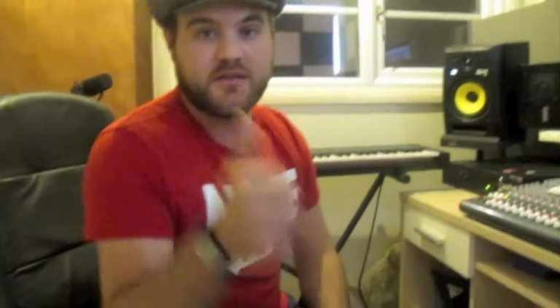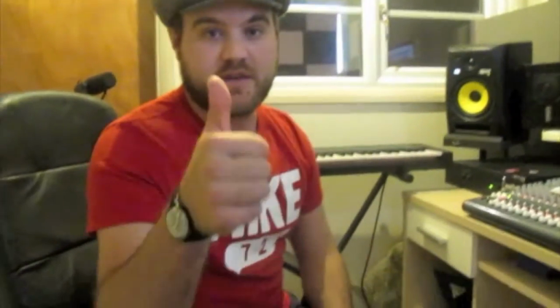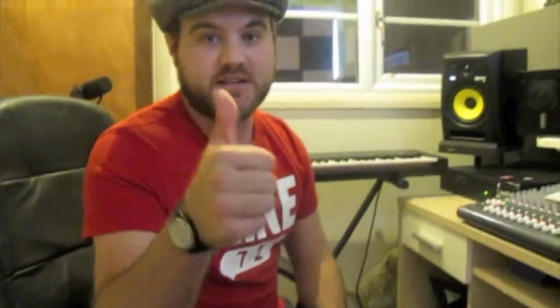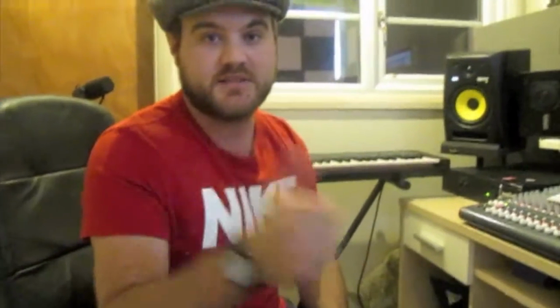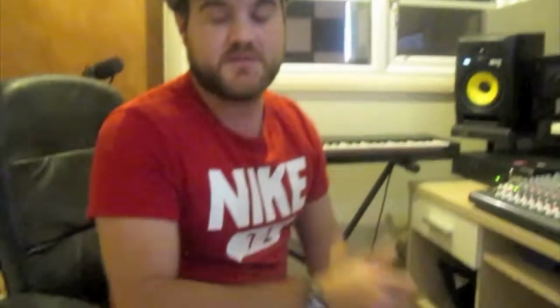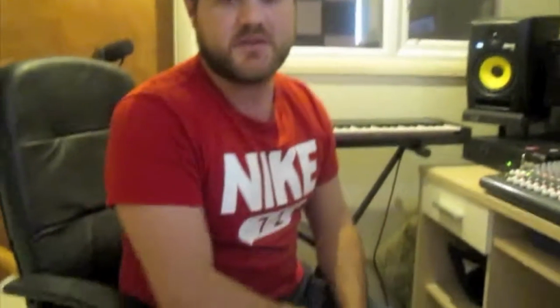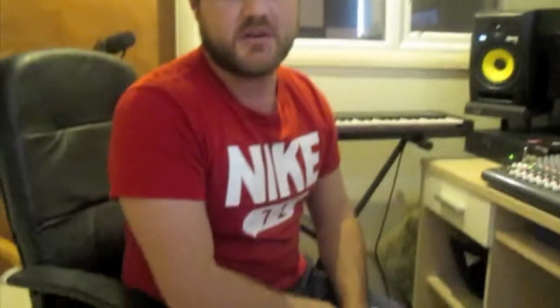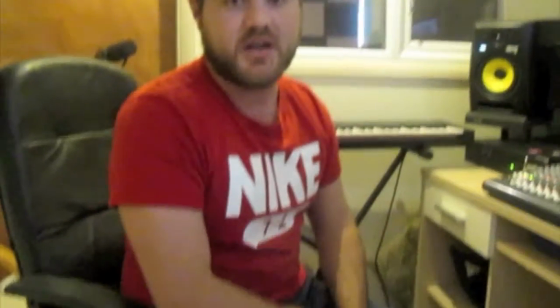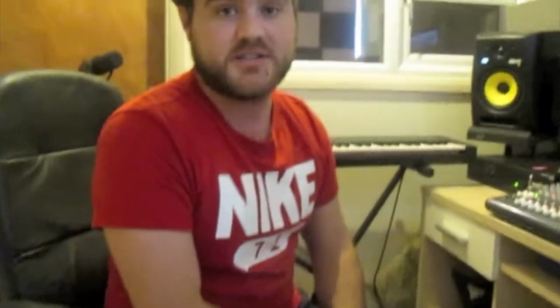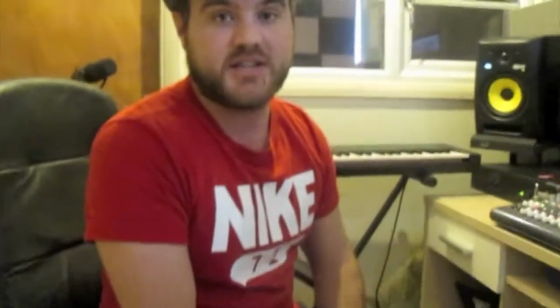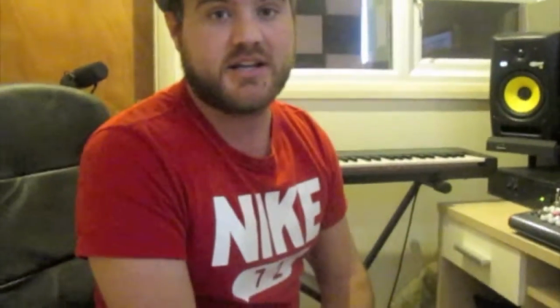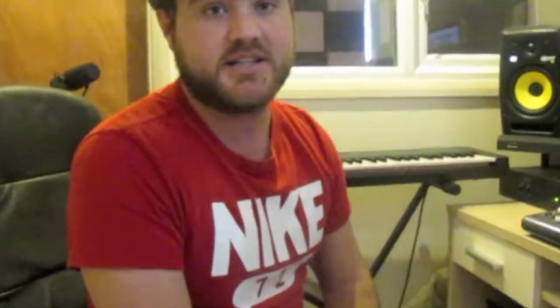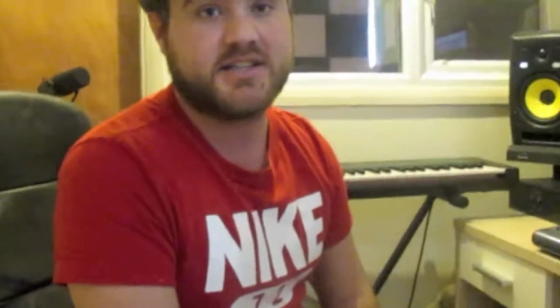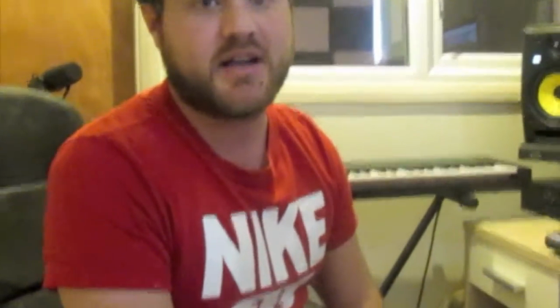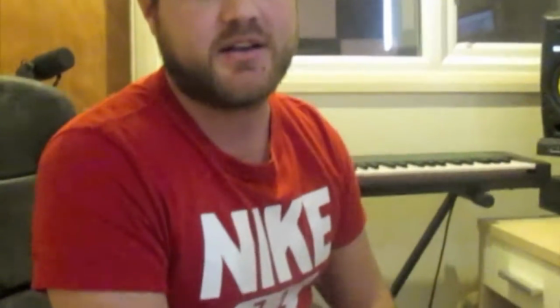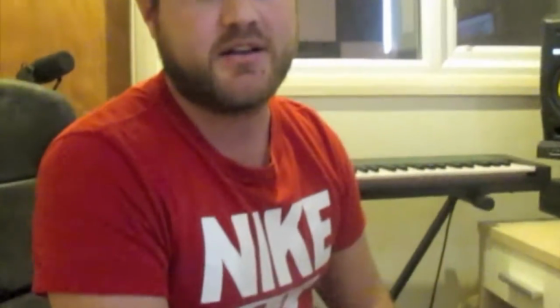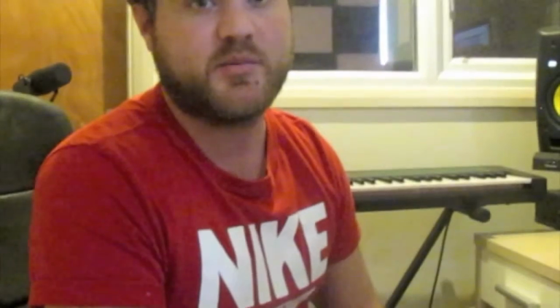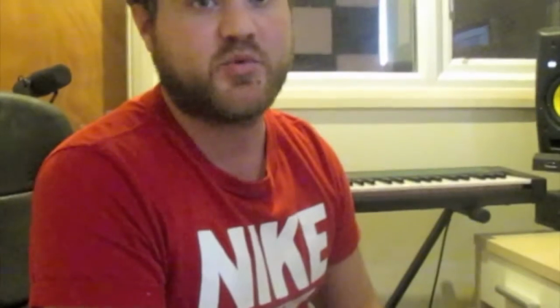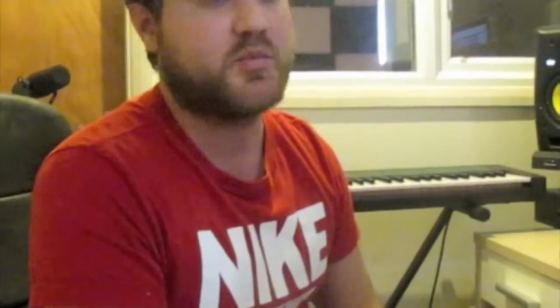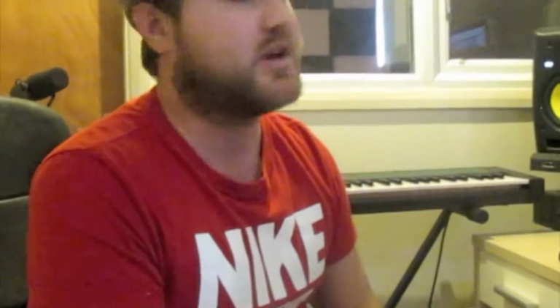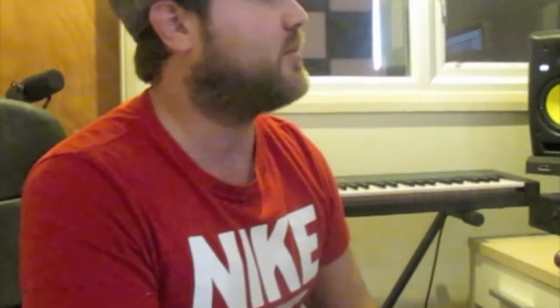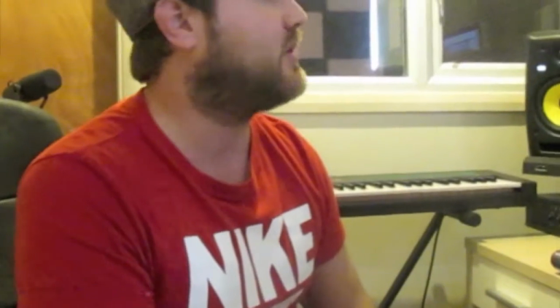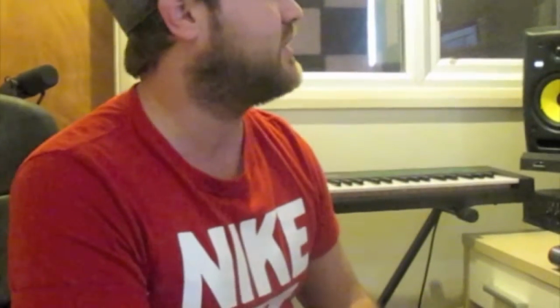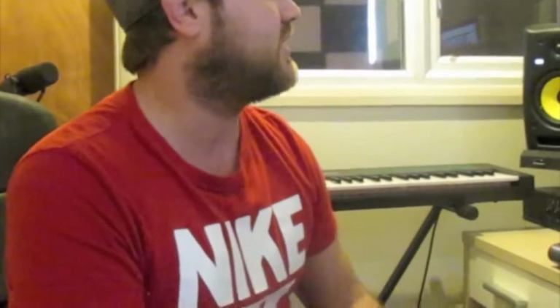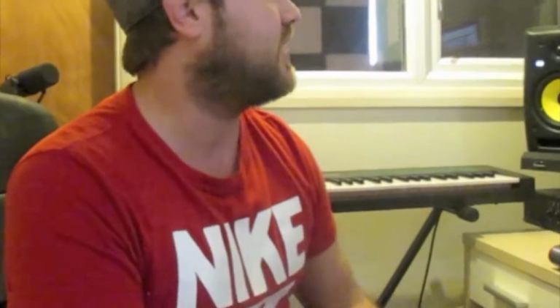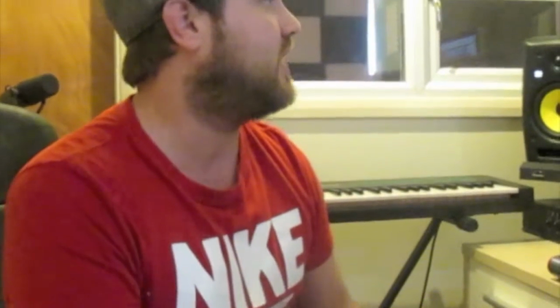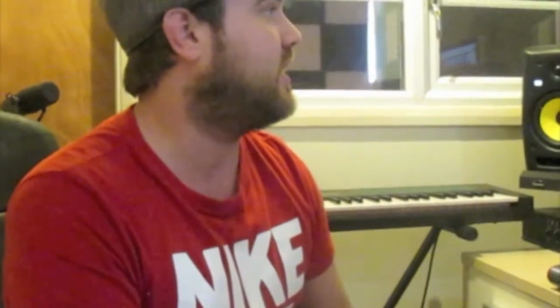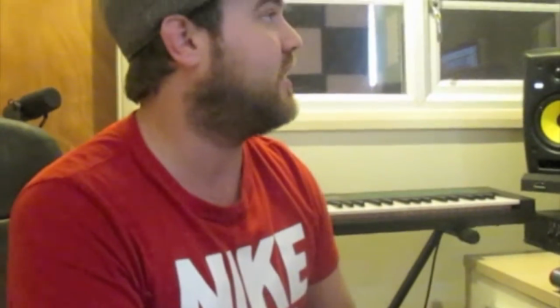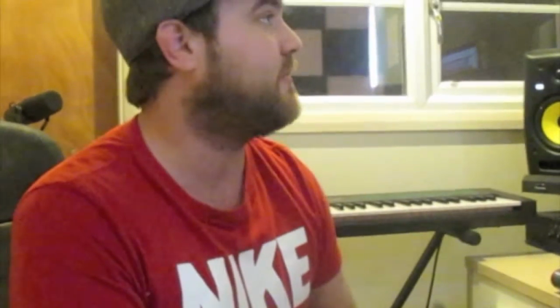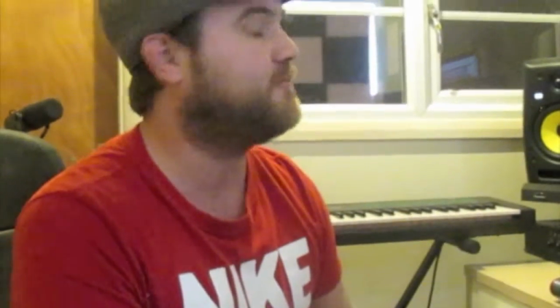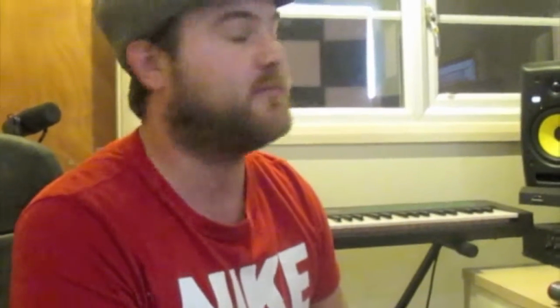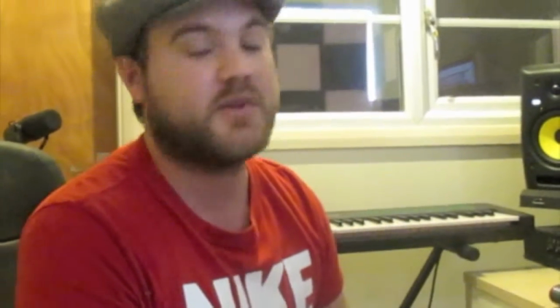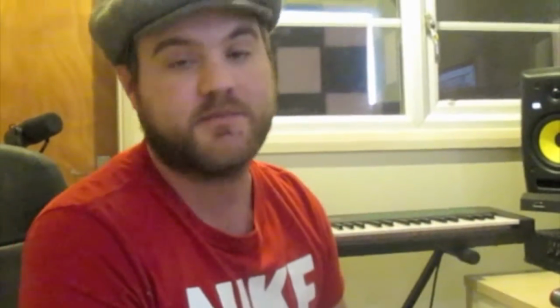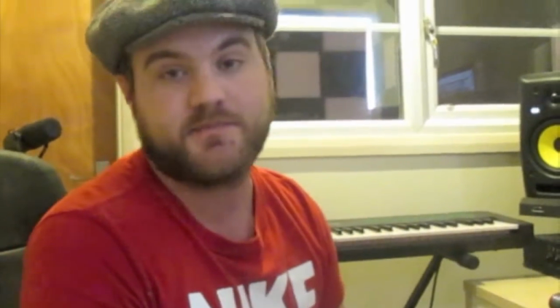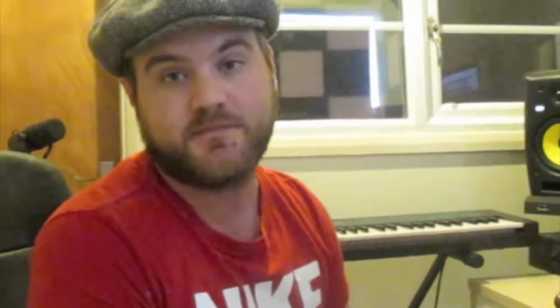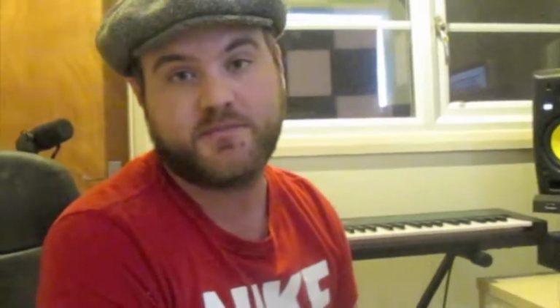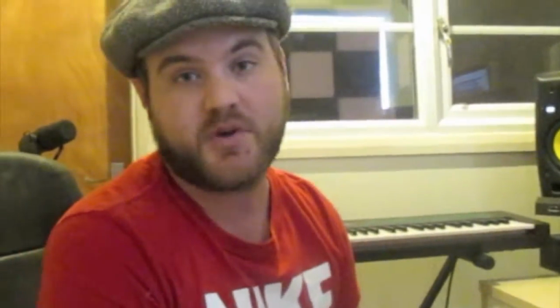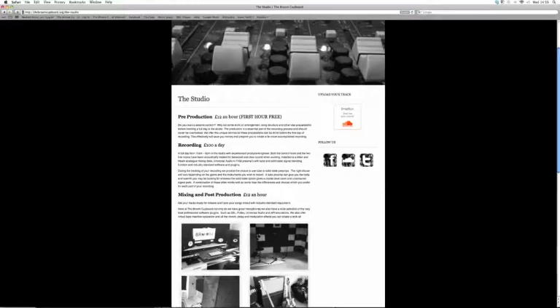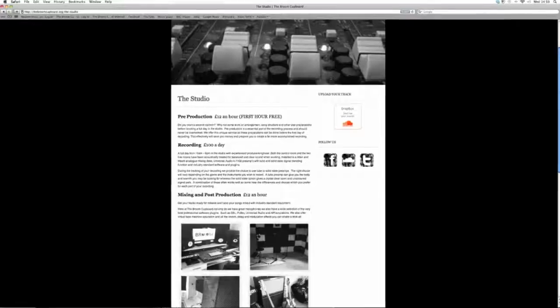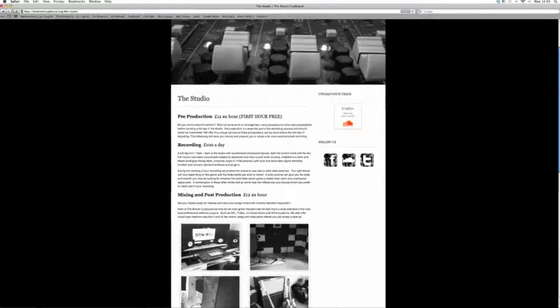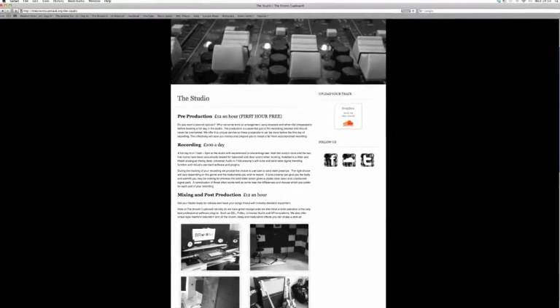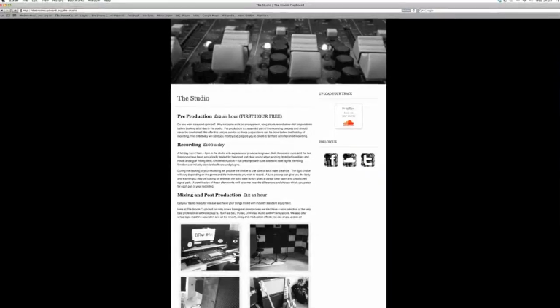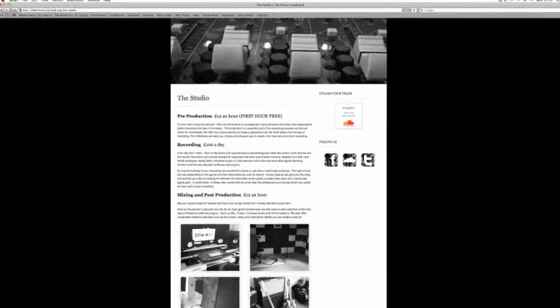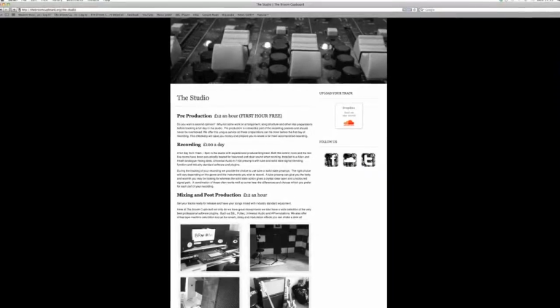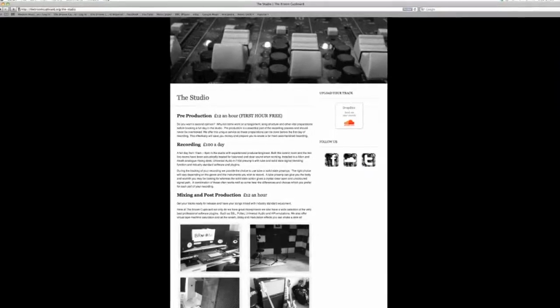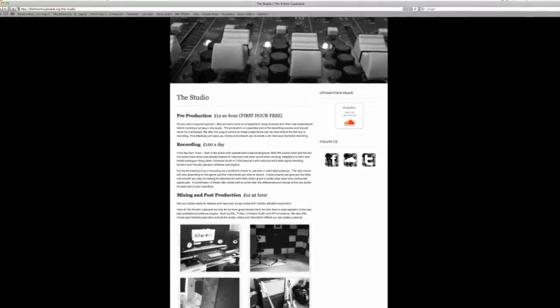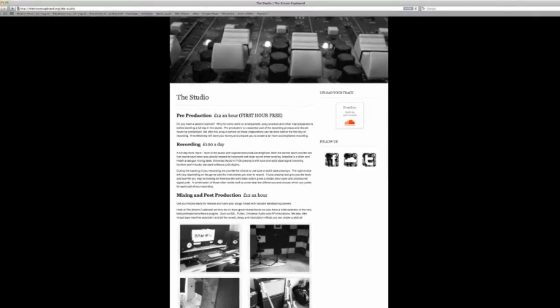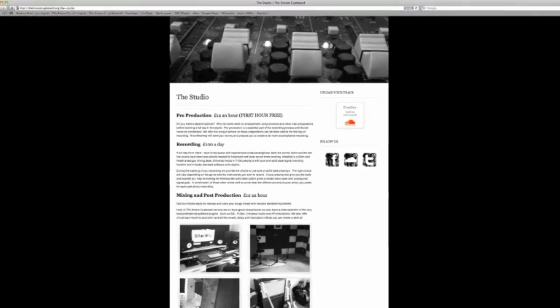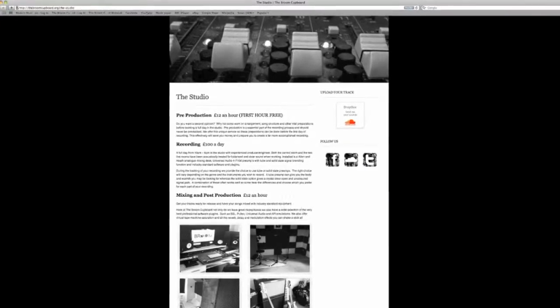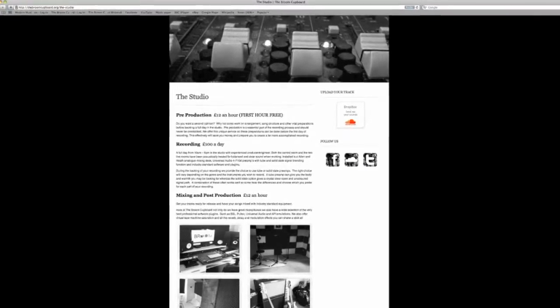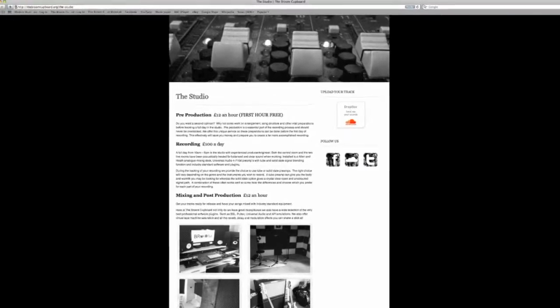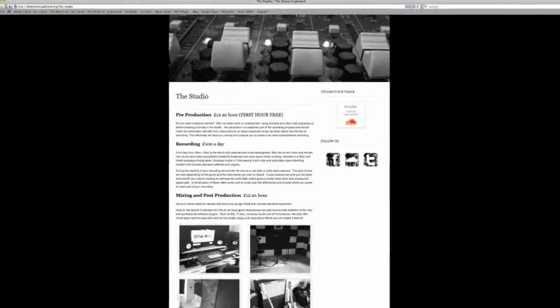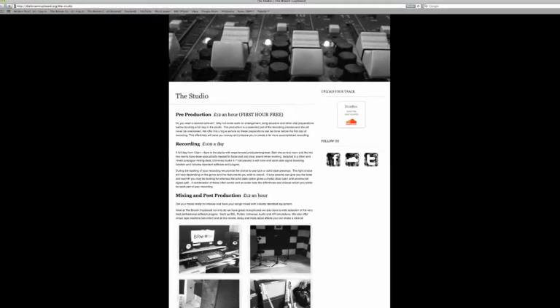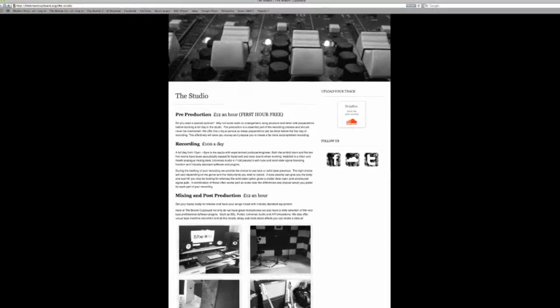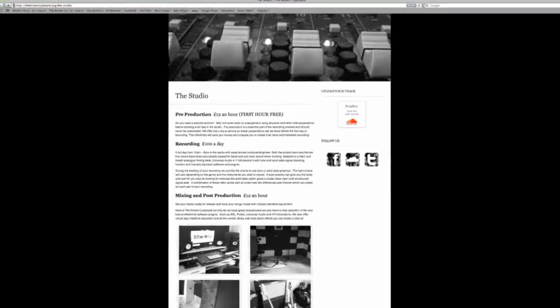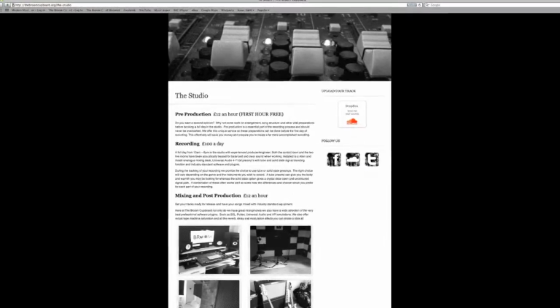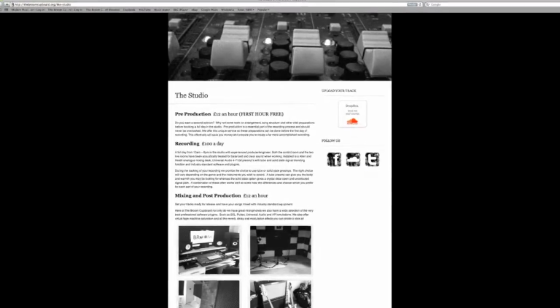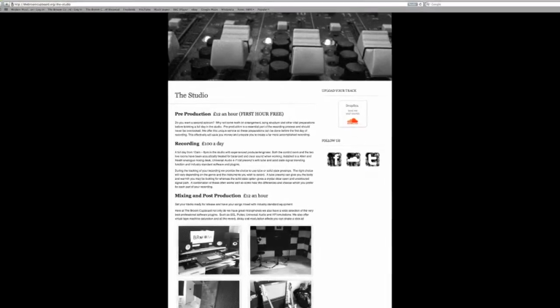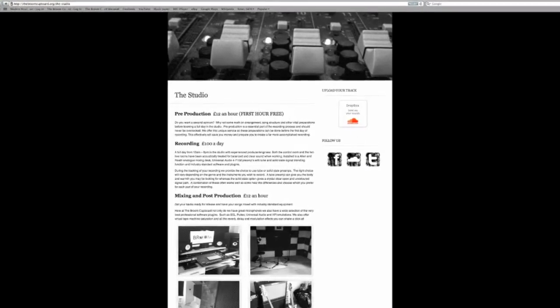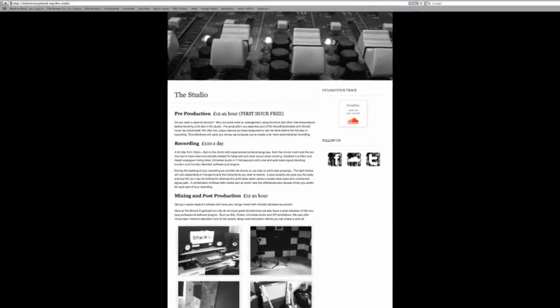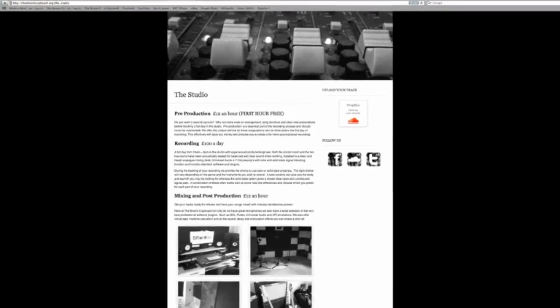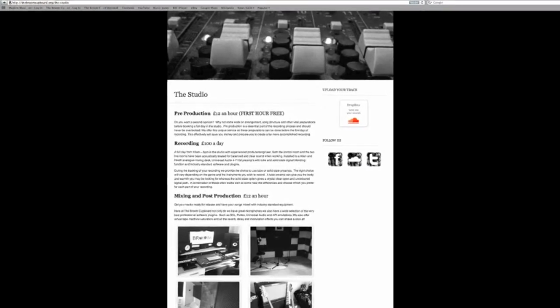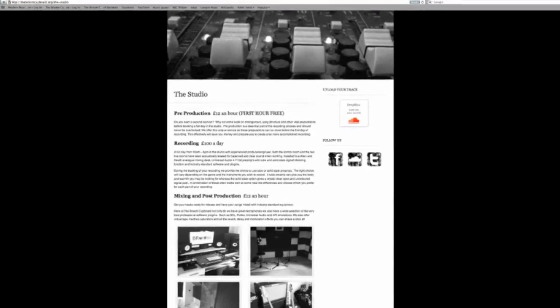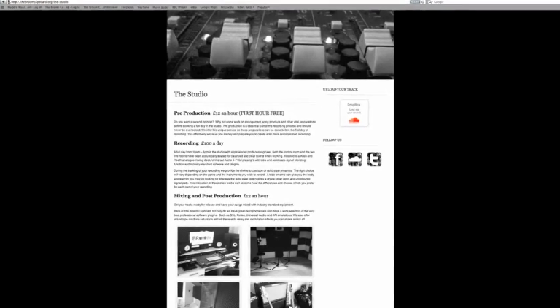Thanks for checking us out here at The Broom Cupboard. By all means go to our website, thebroomcupboard.org.